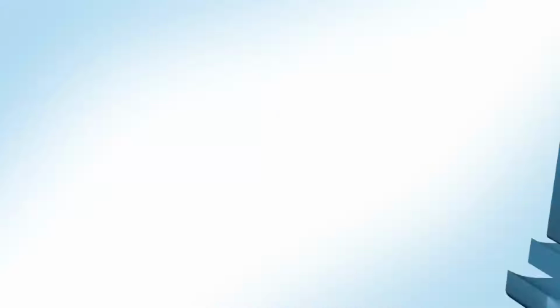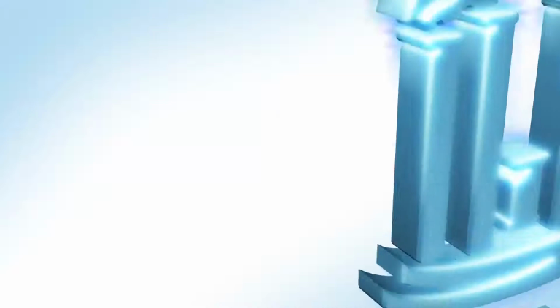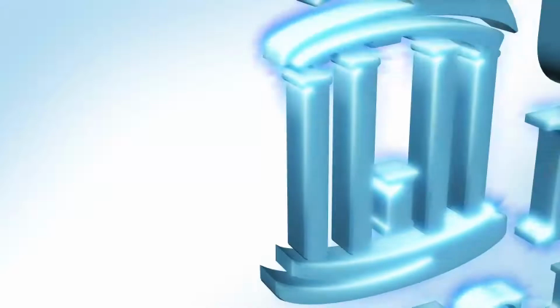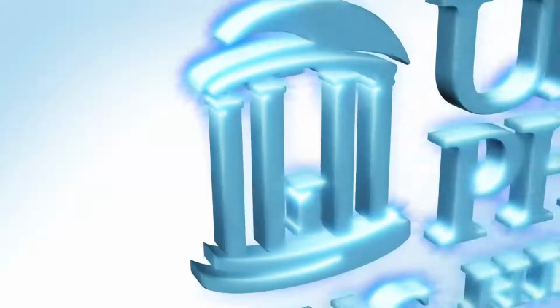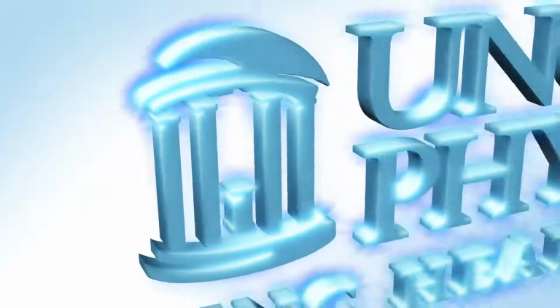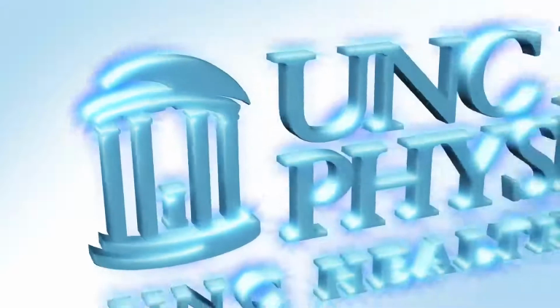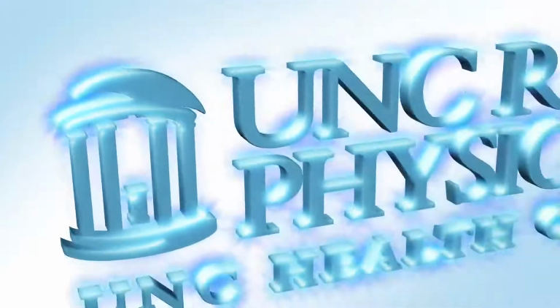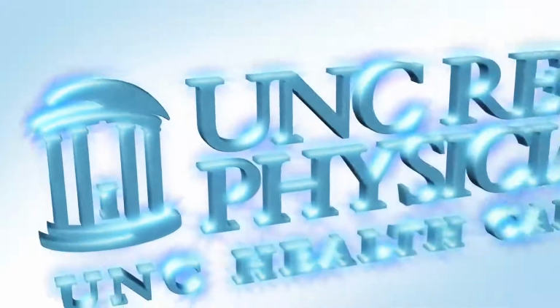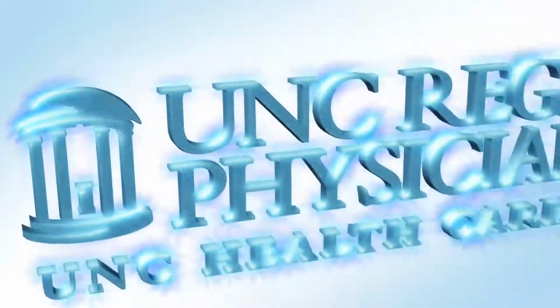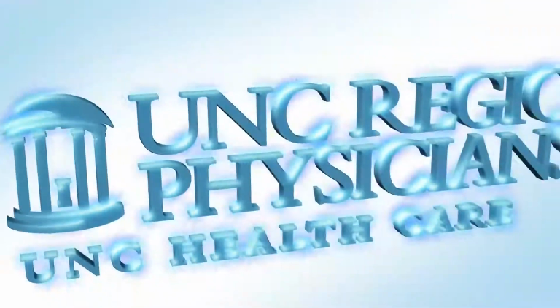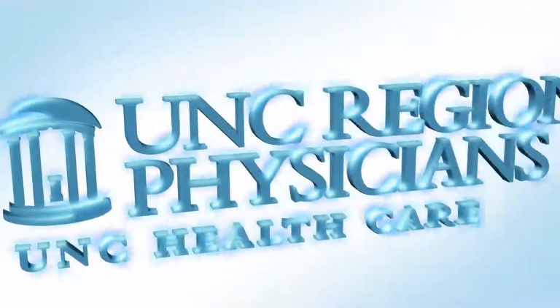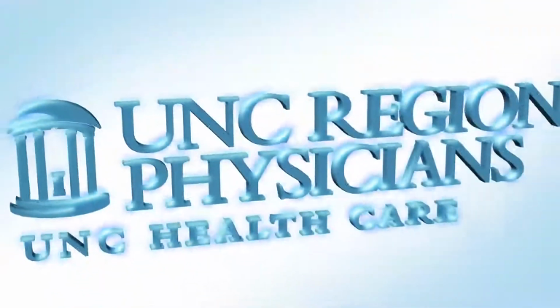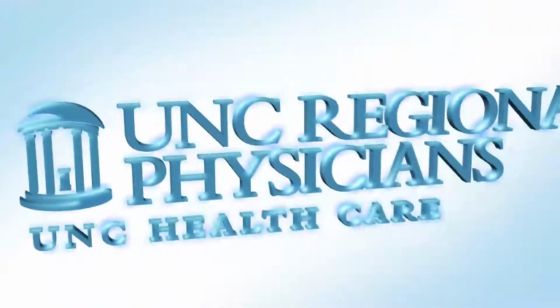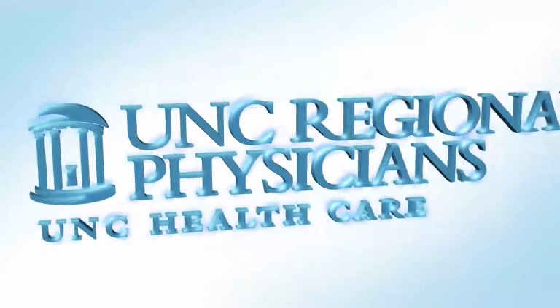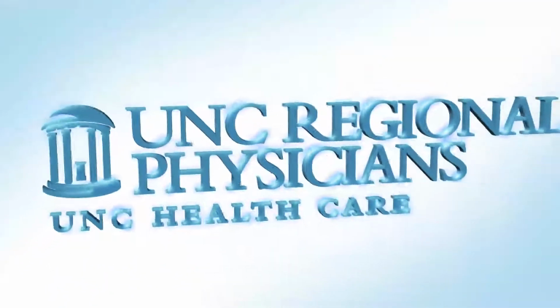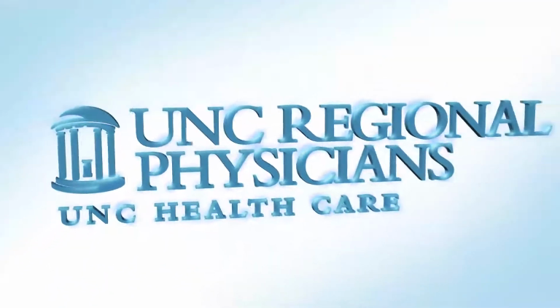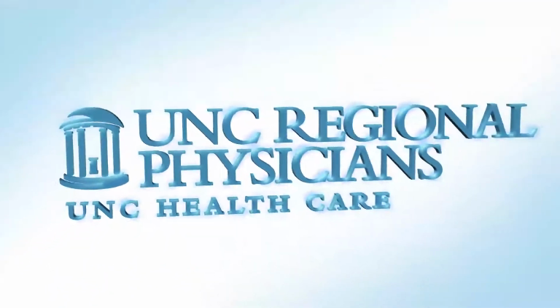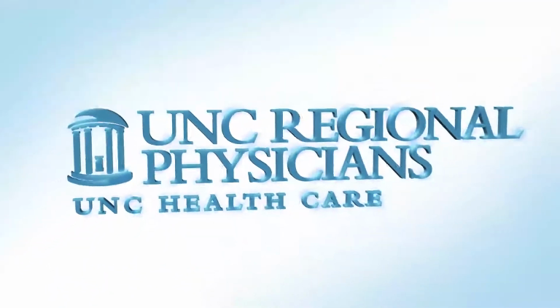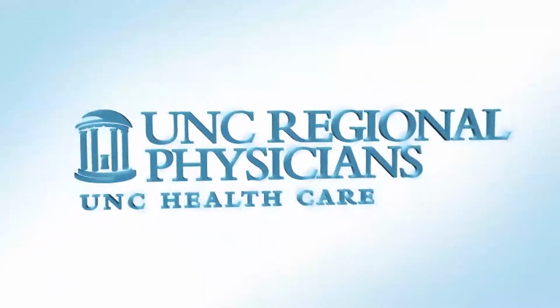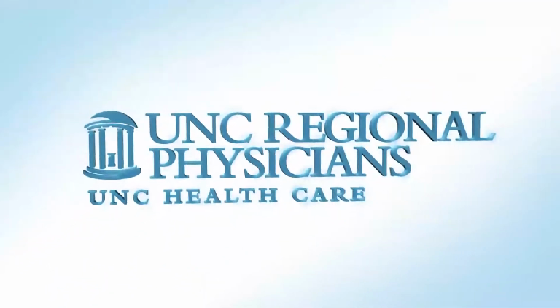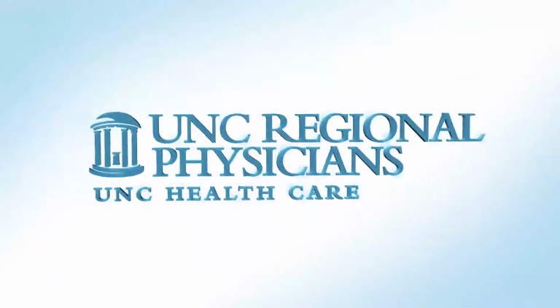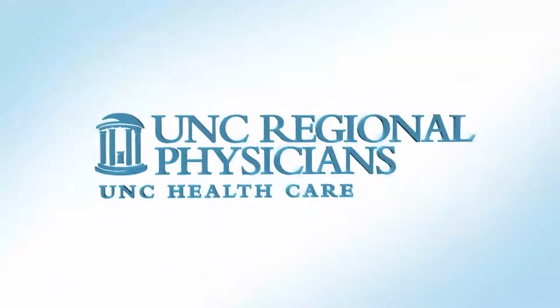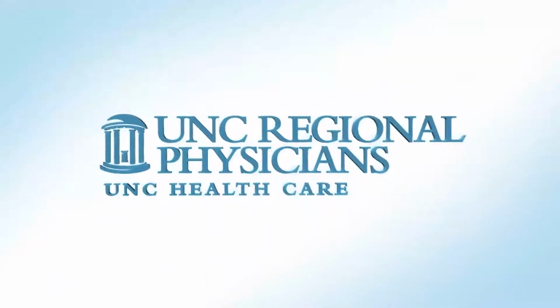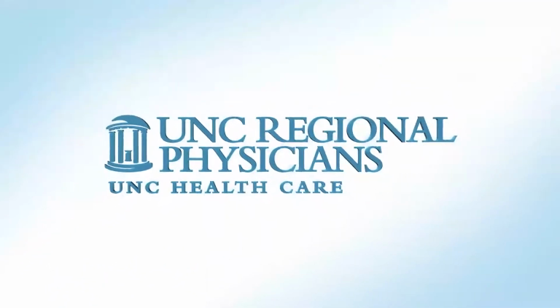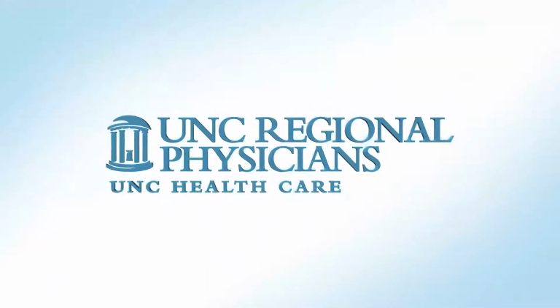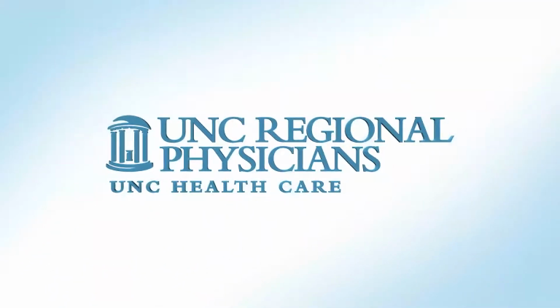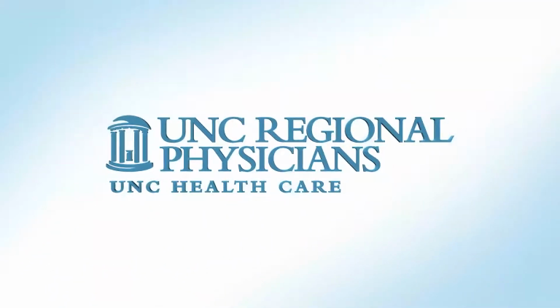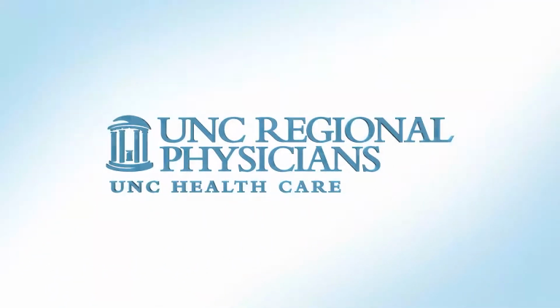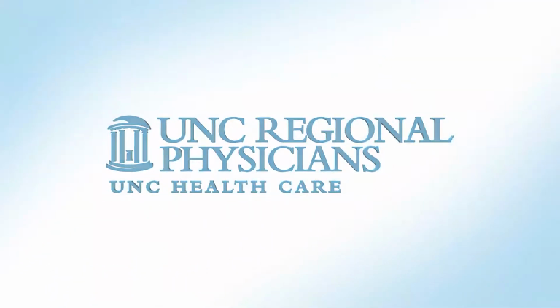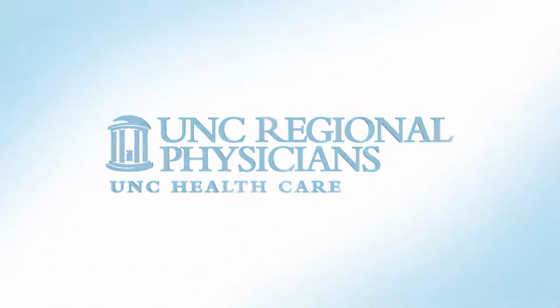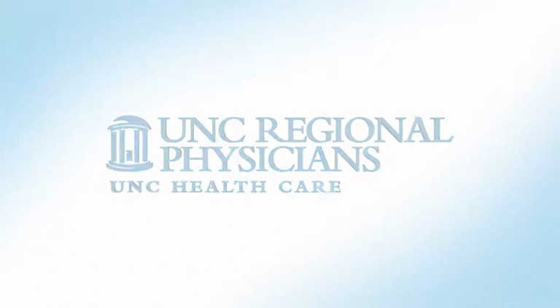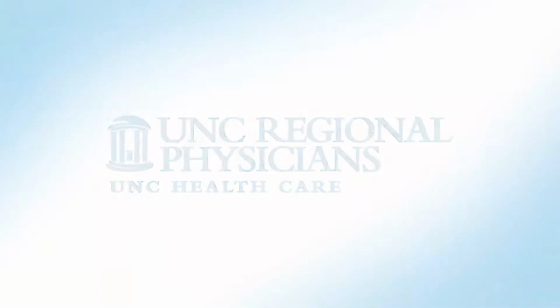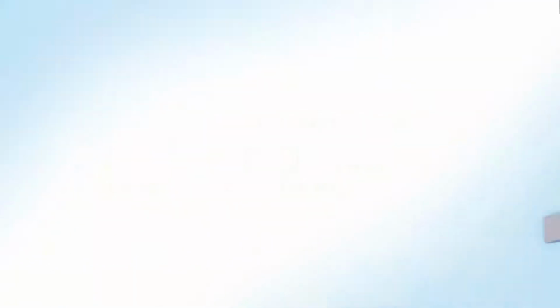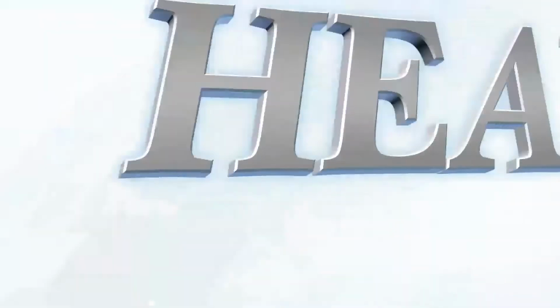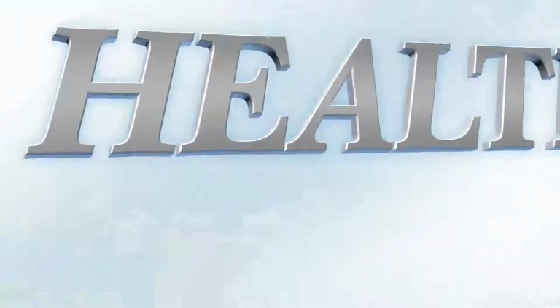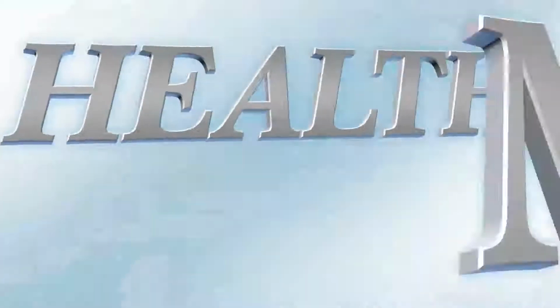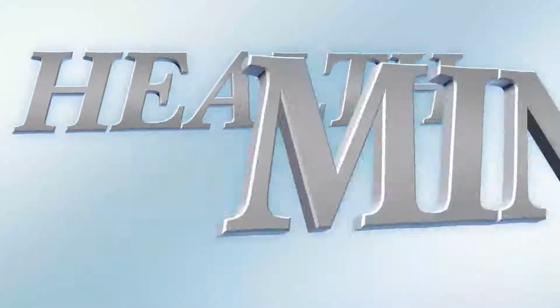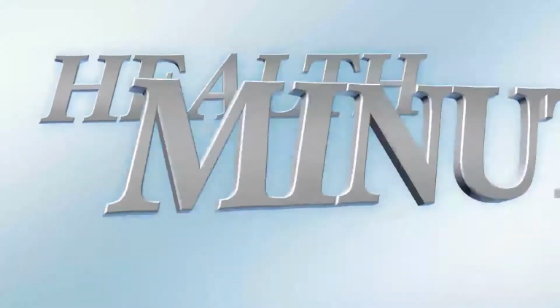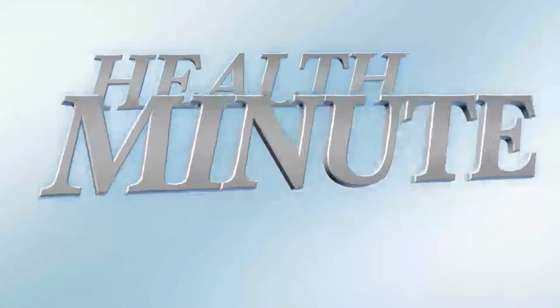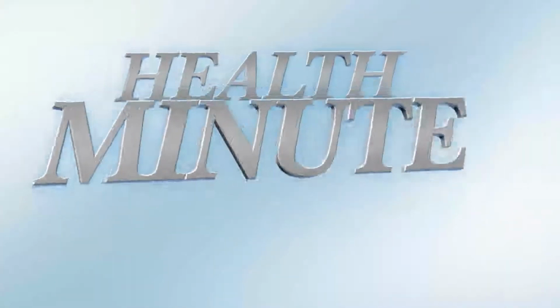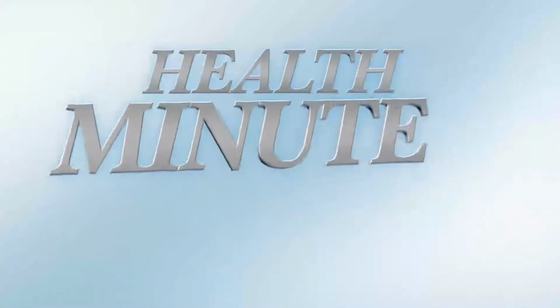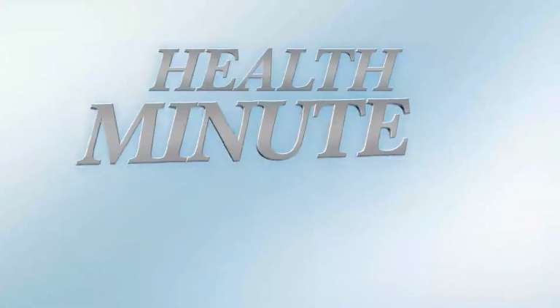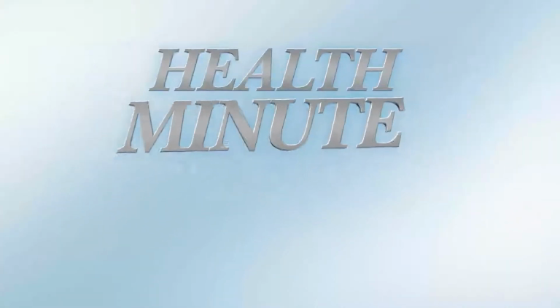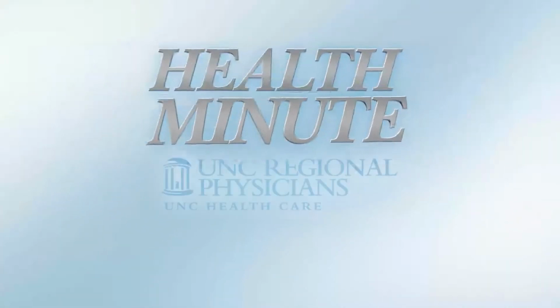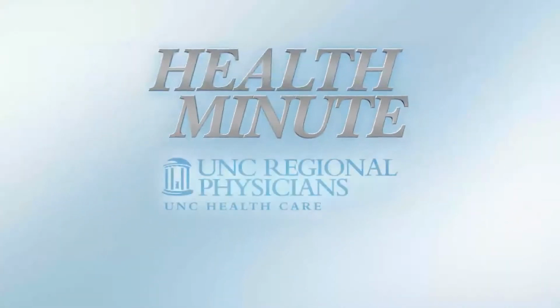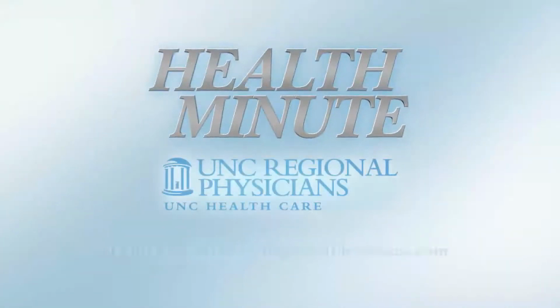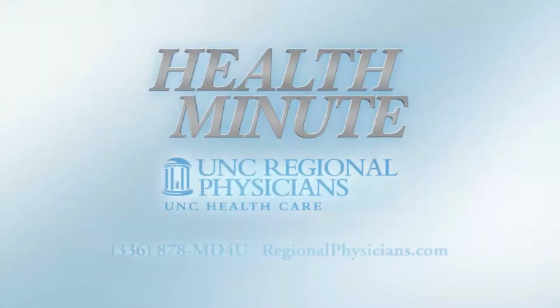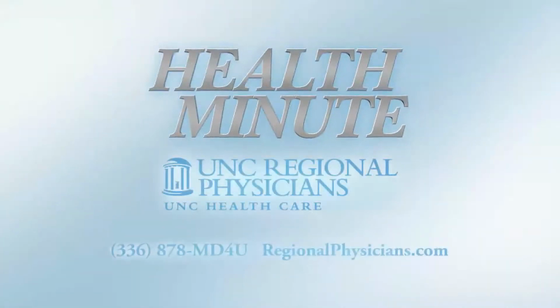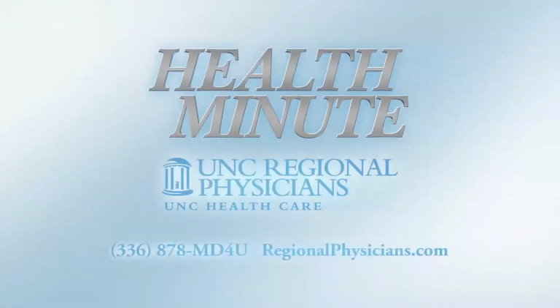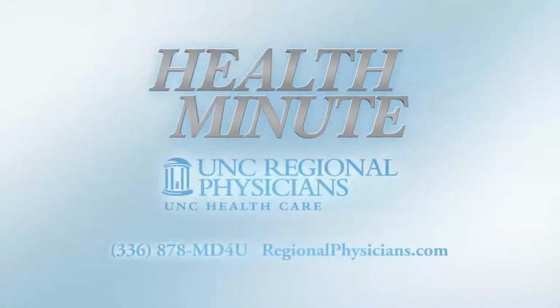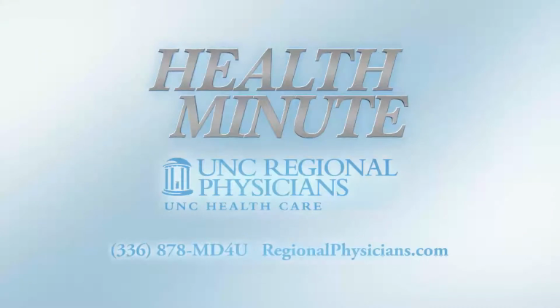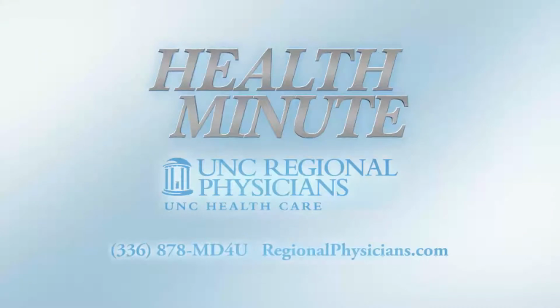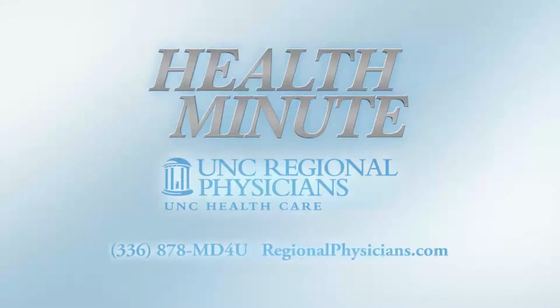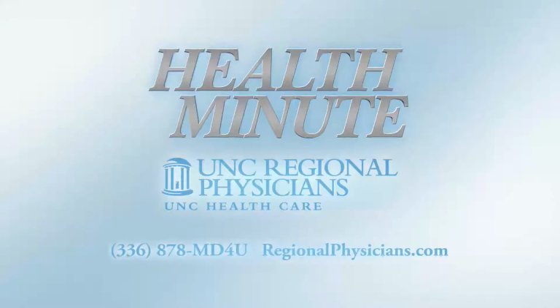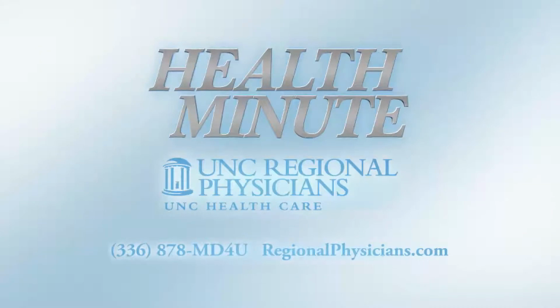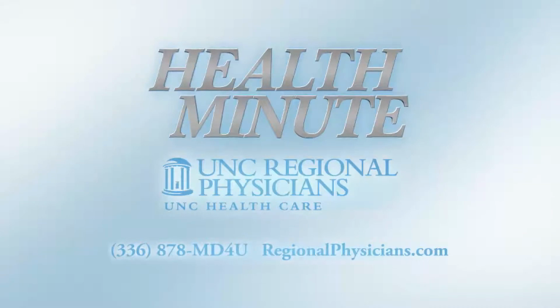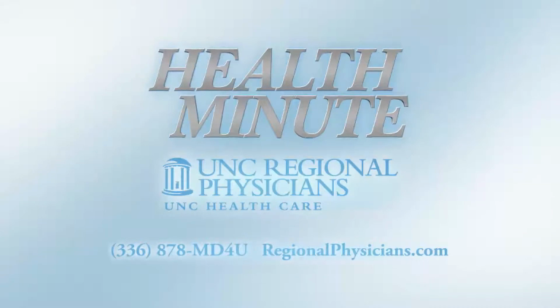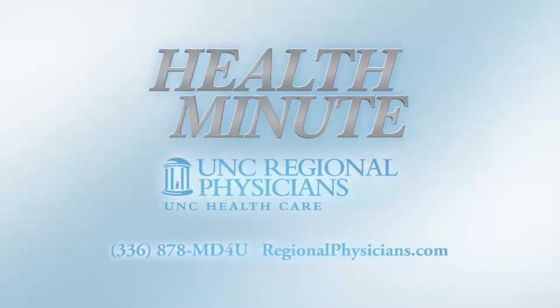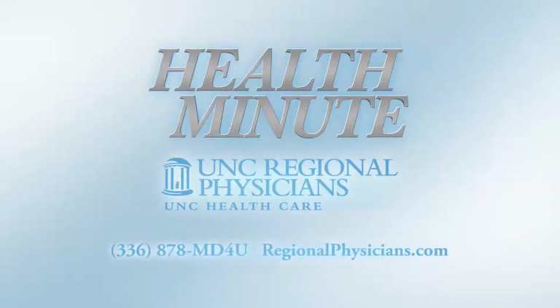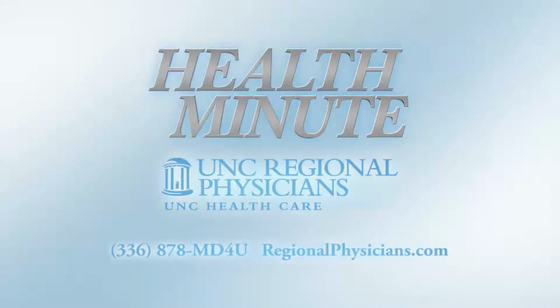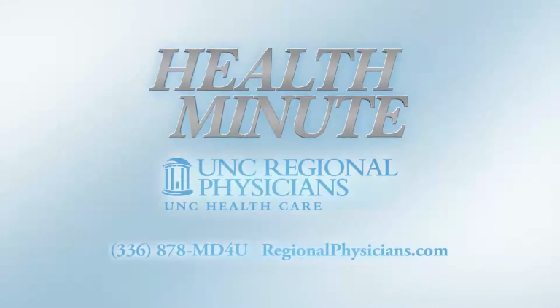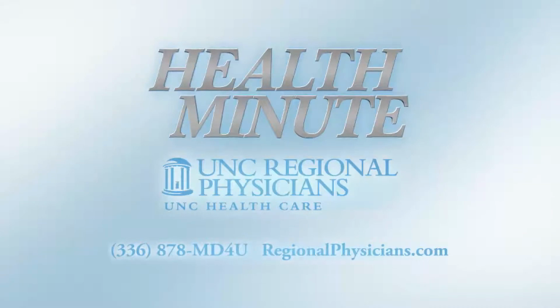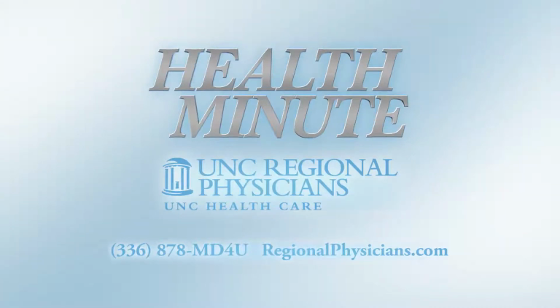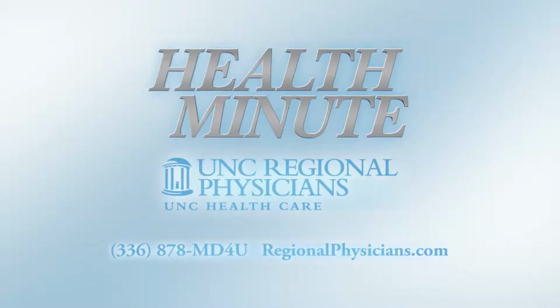The Health Minute is brought to you by UNC Regional Physicians, expert medical care for every member of your family.